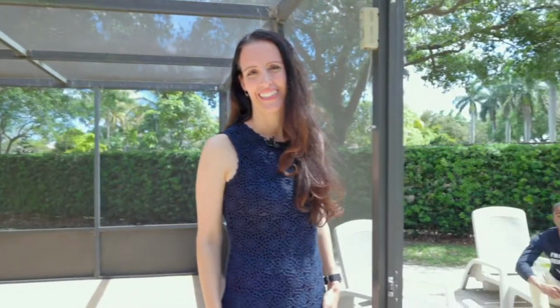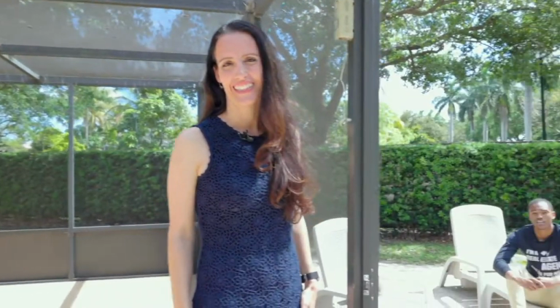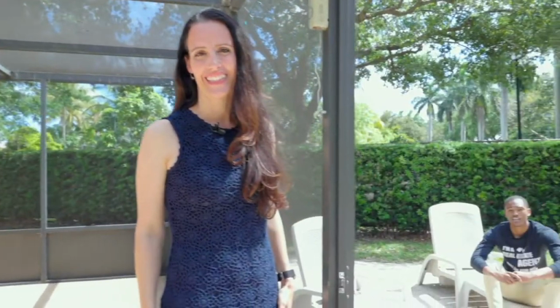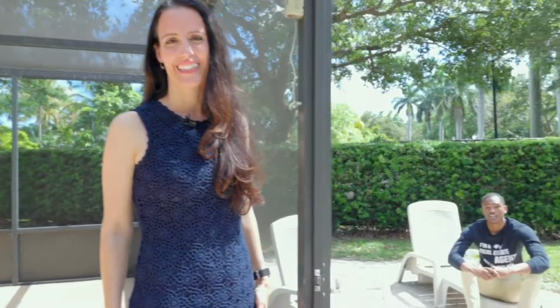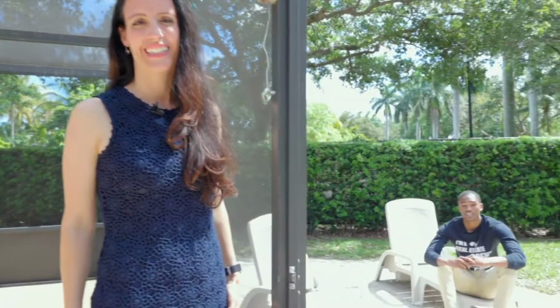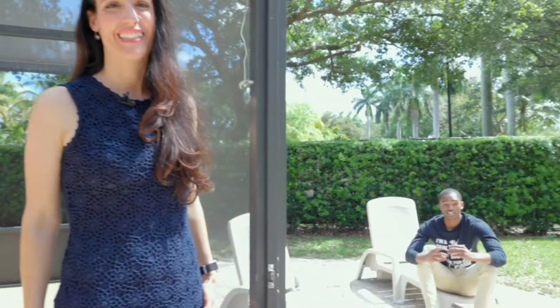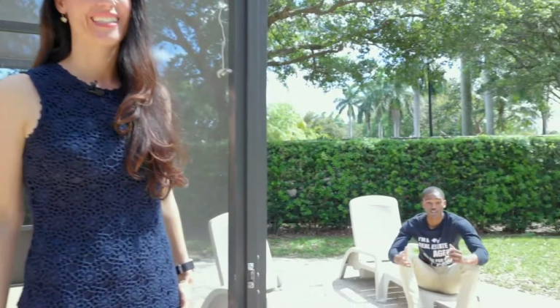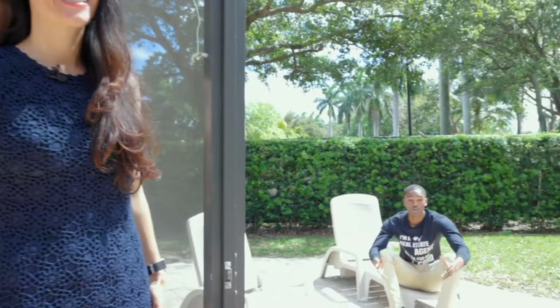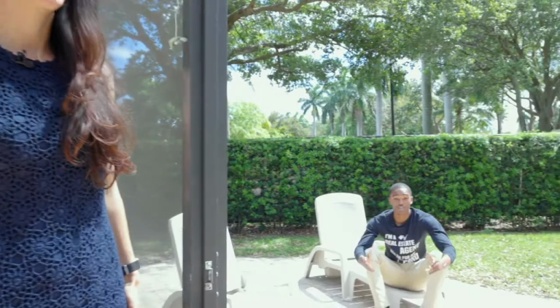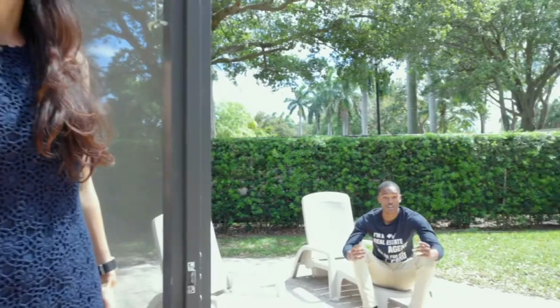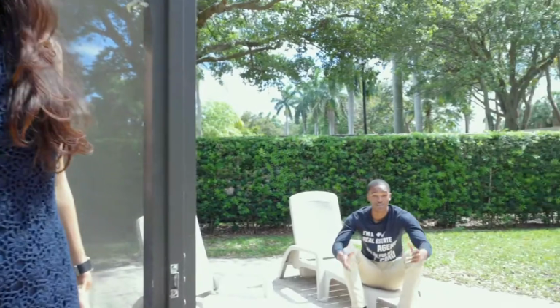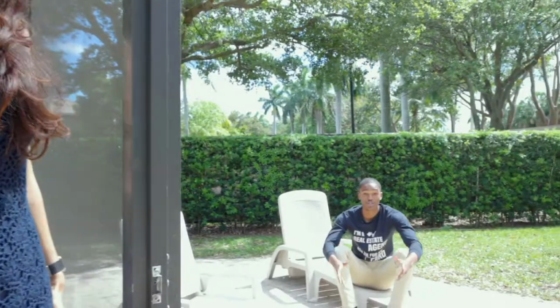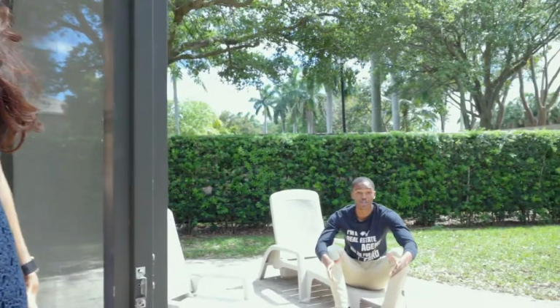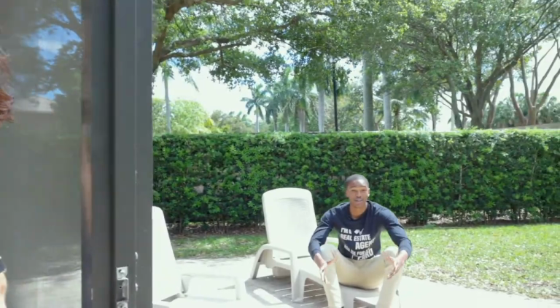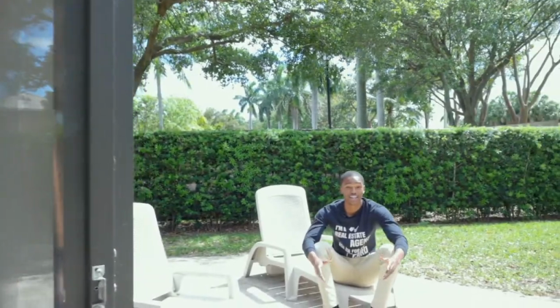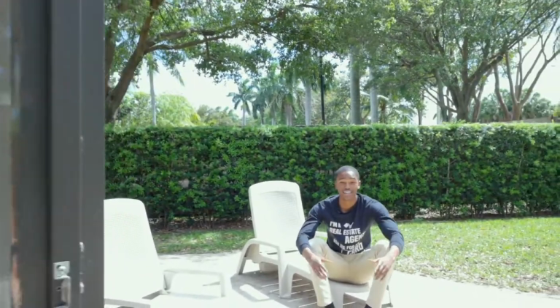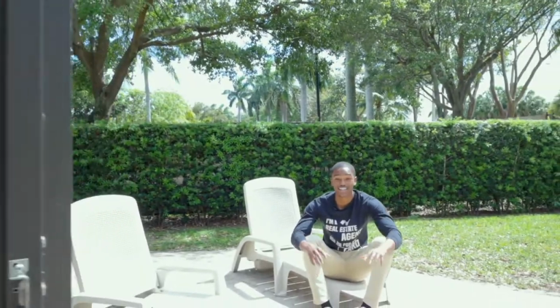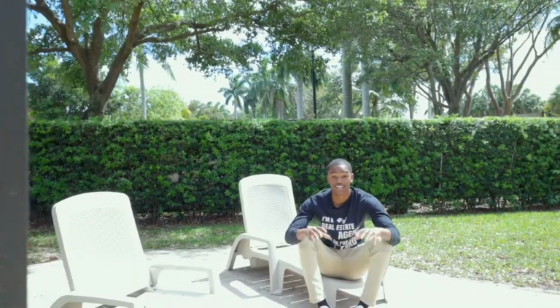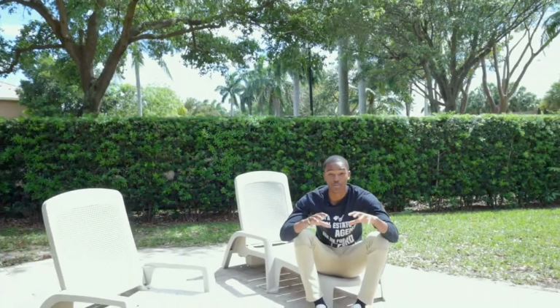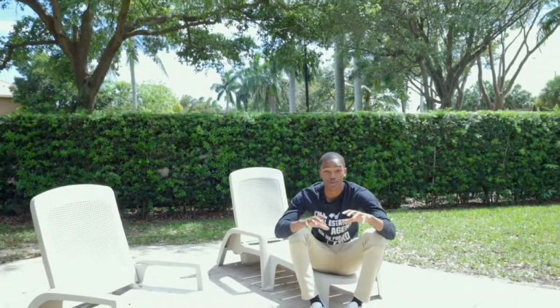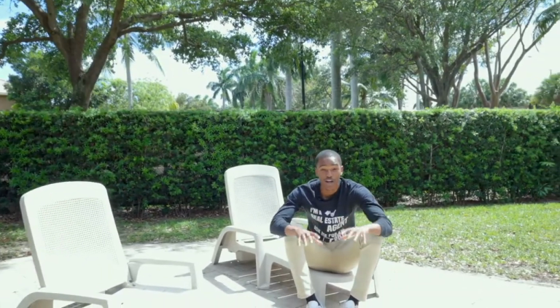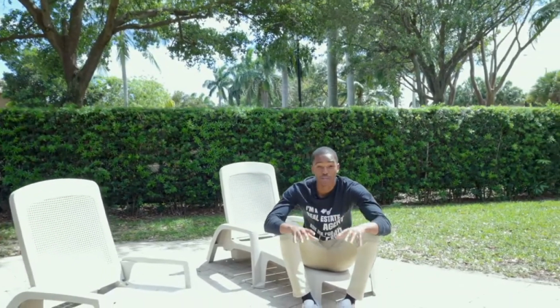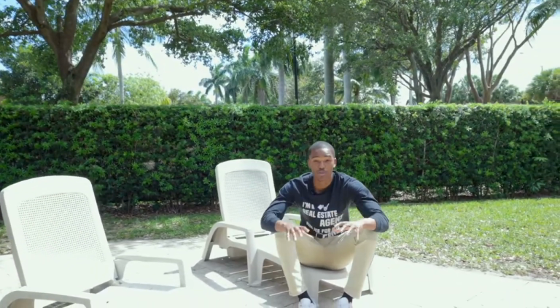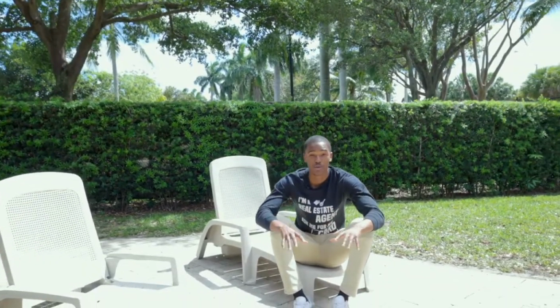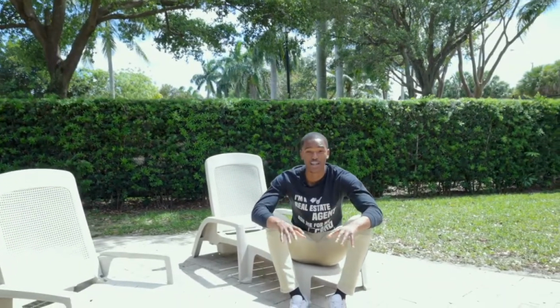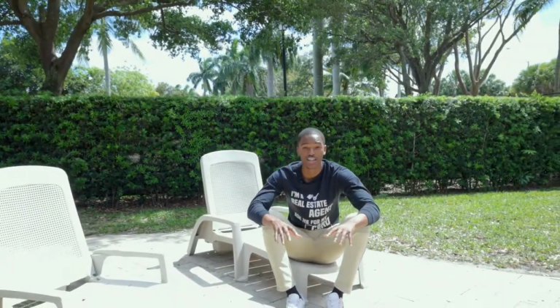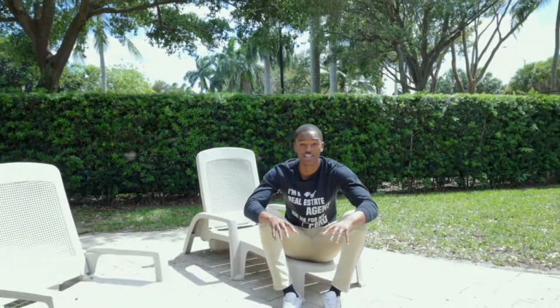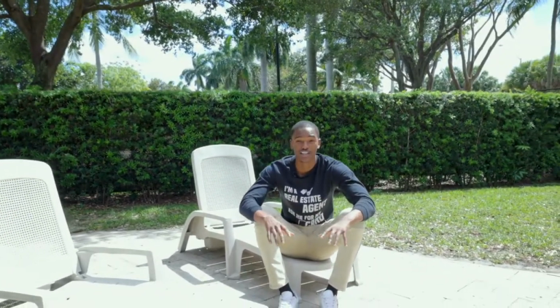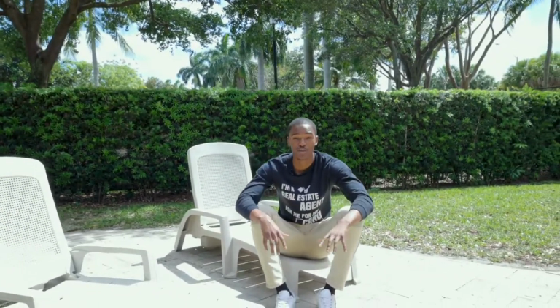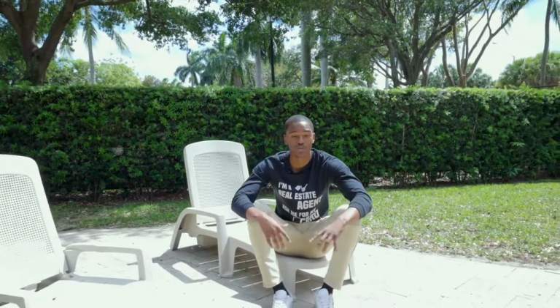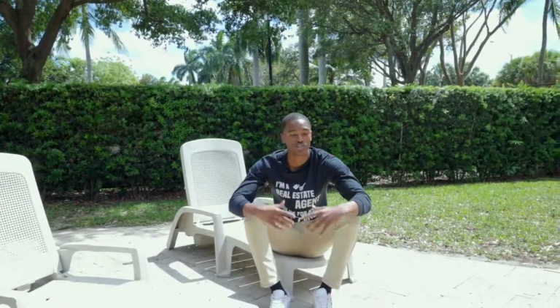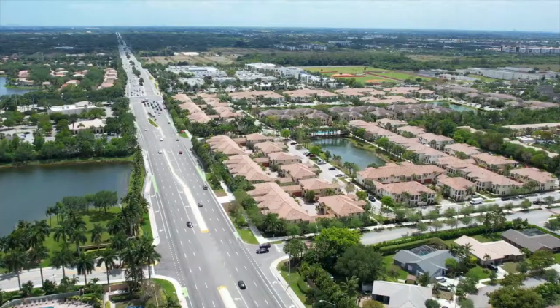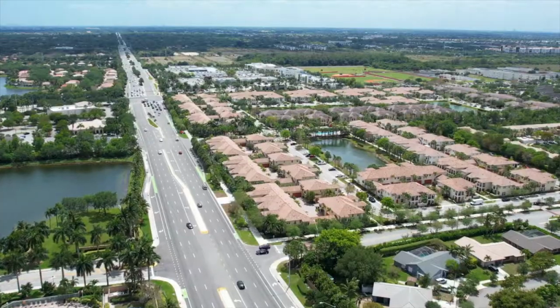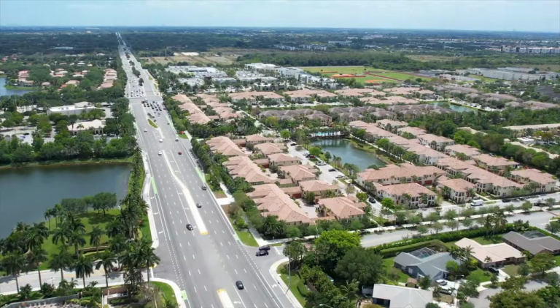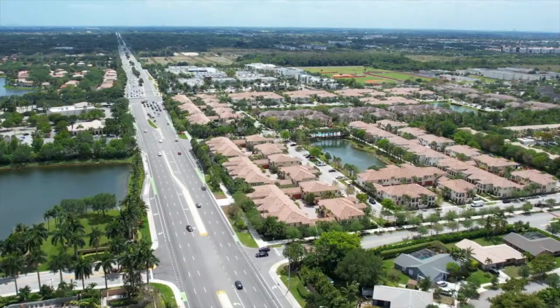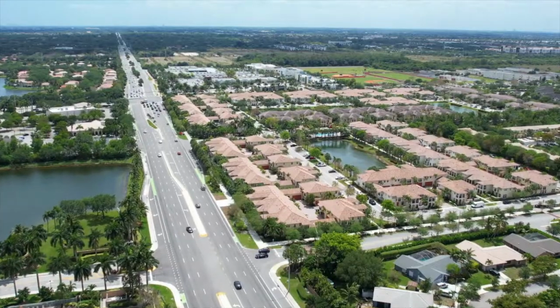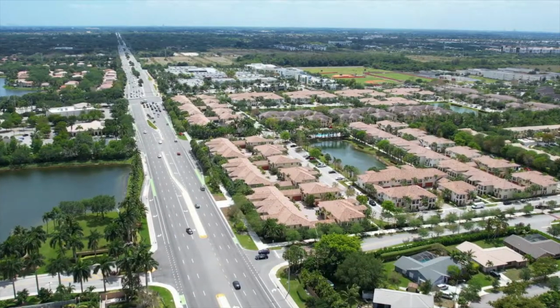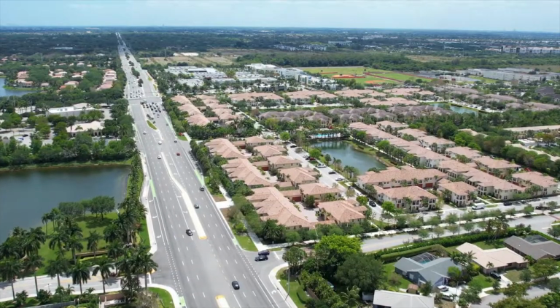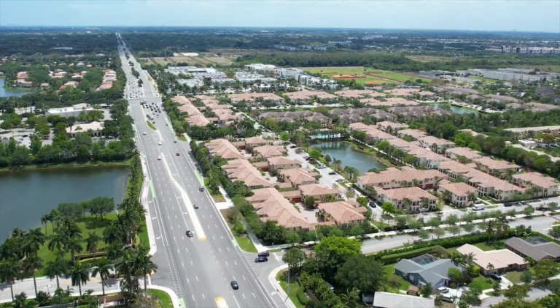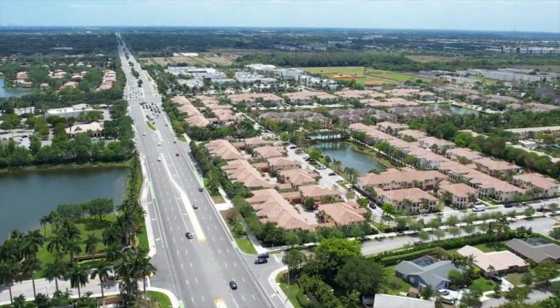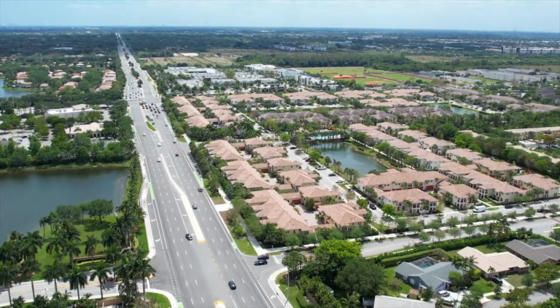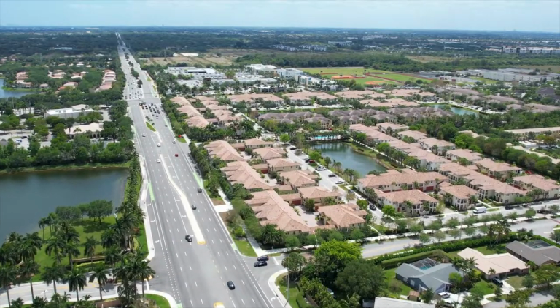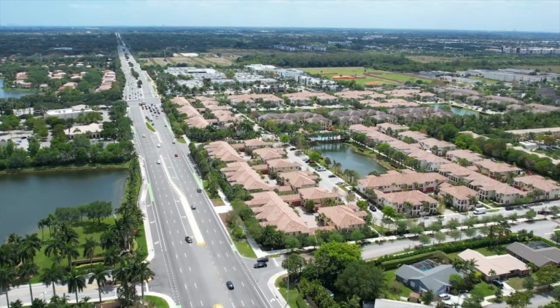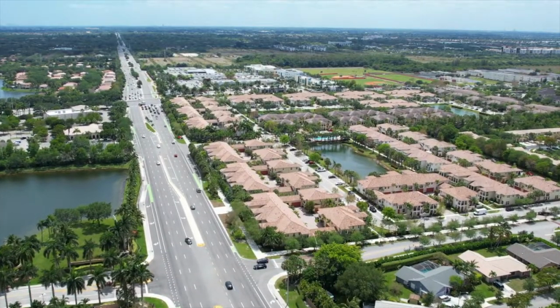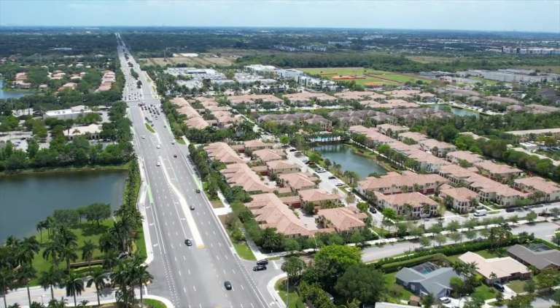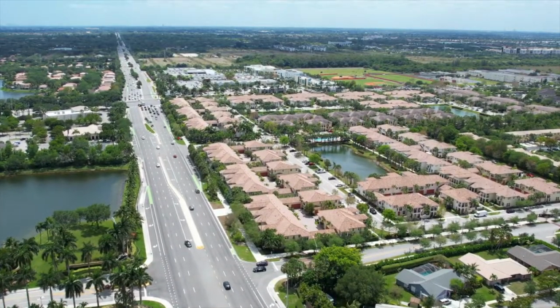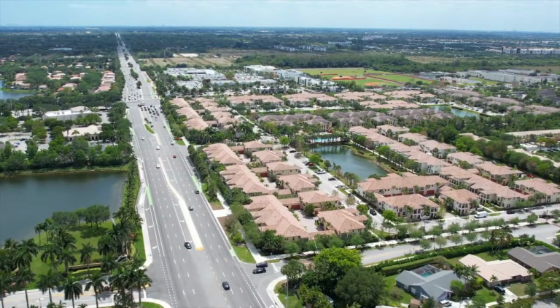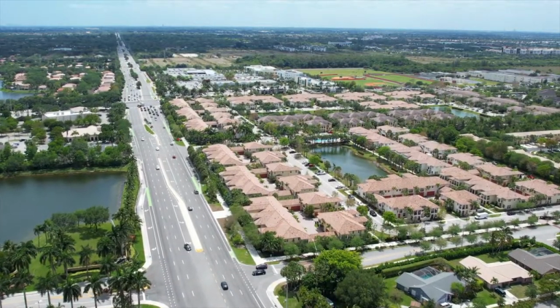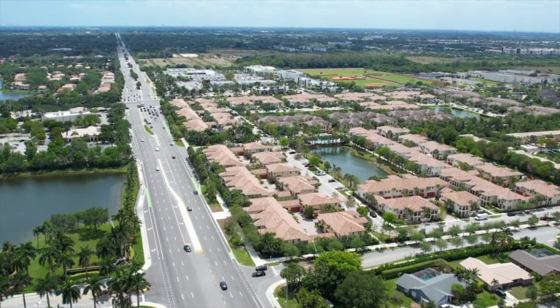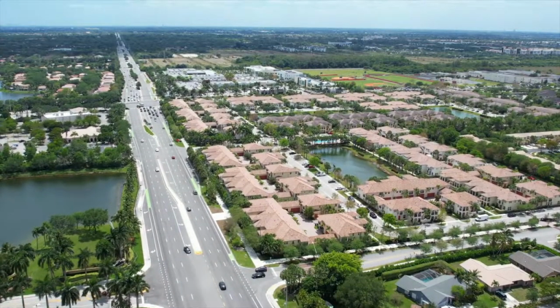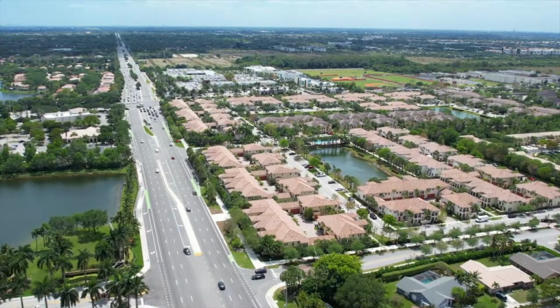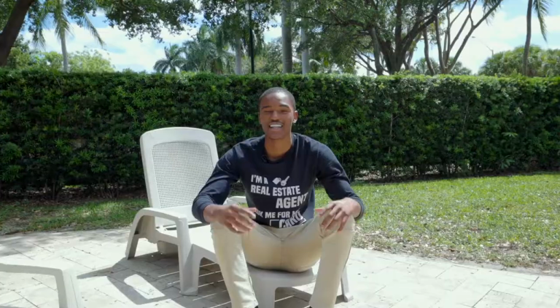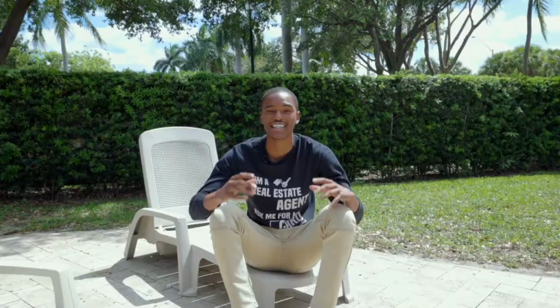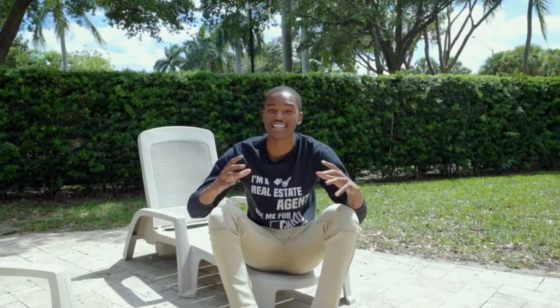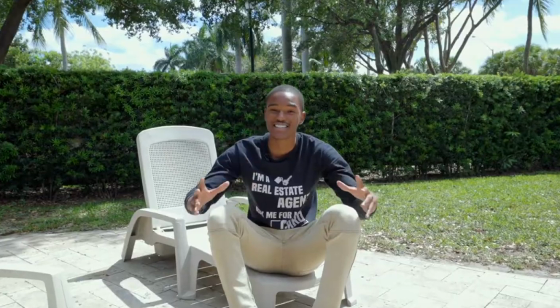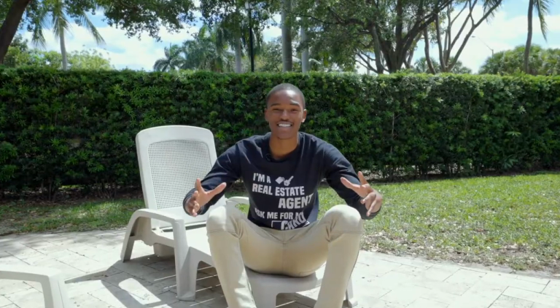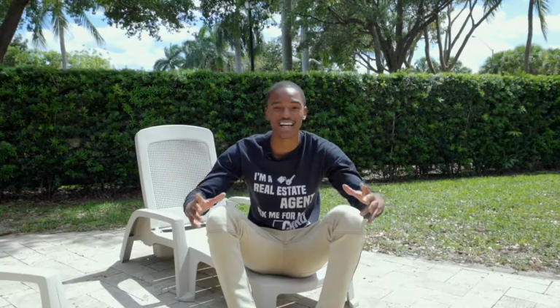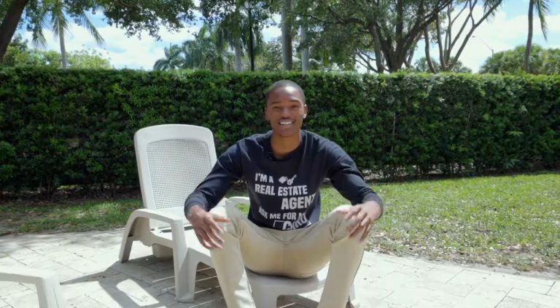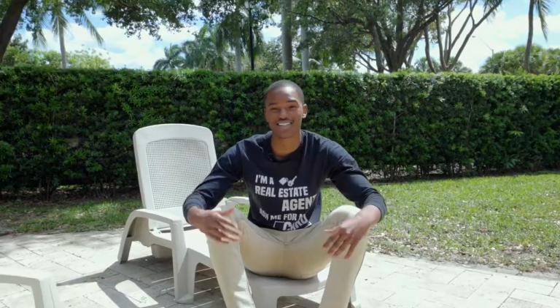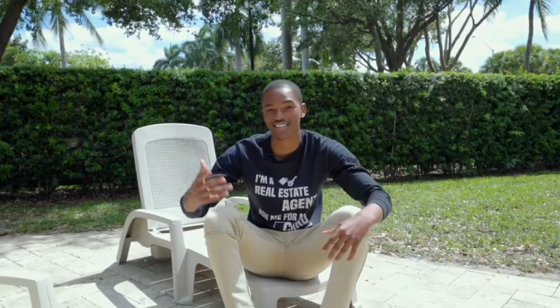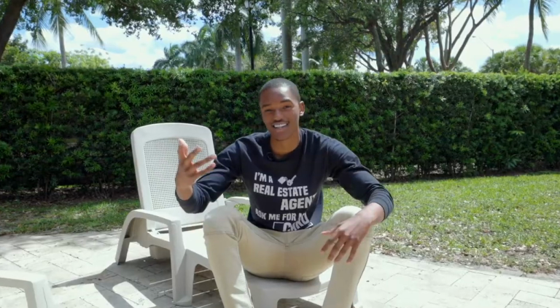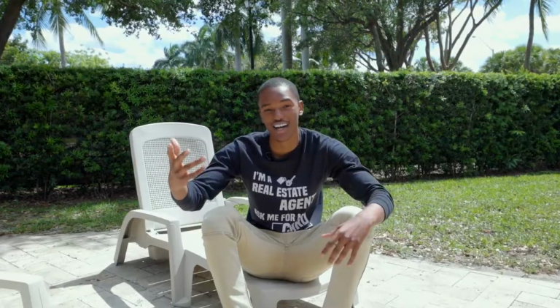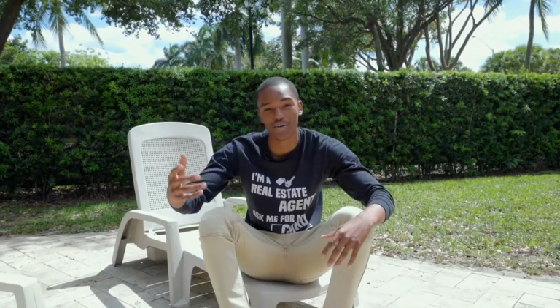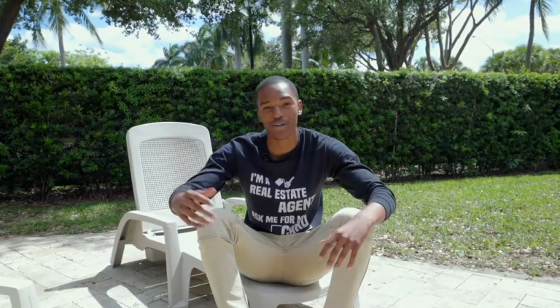This home is also located in a prime location with schools all around, shopping centers, and easy access to the highway.